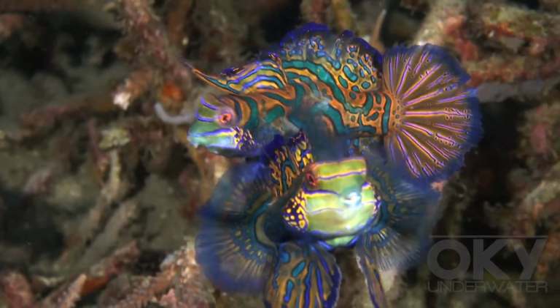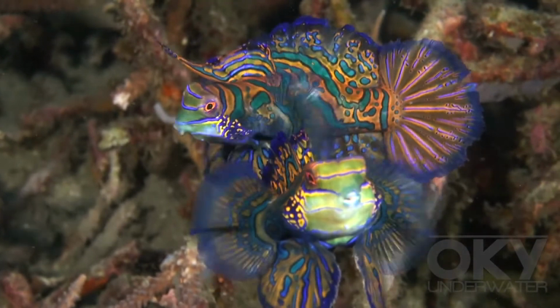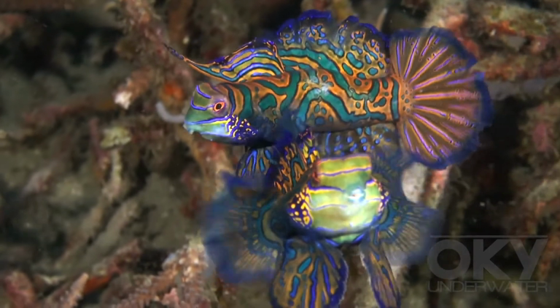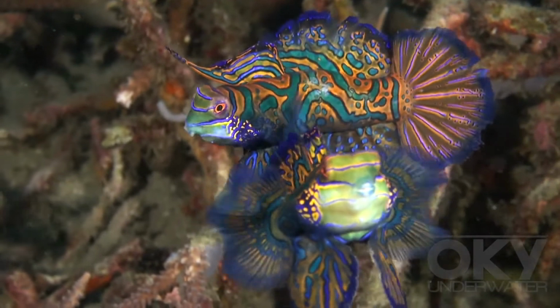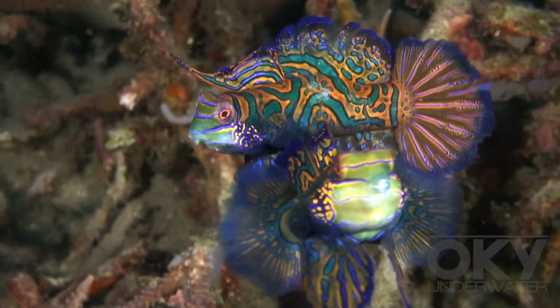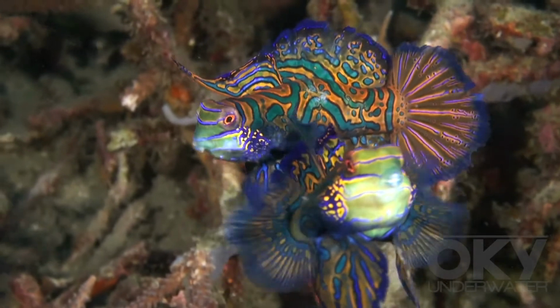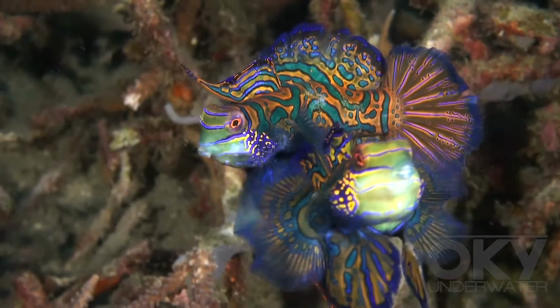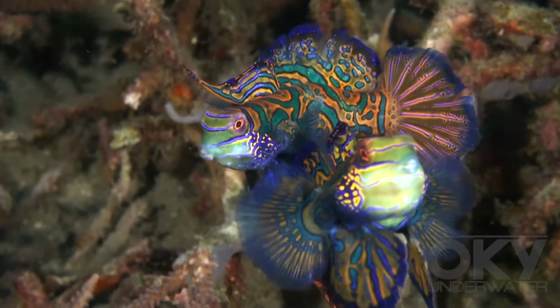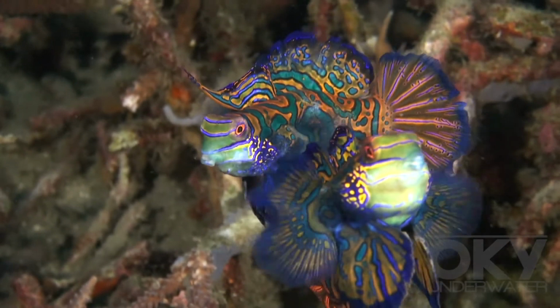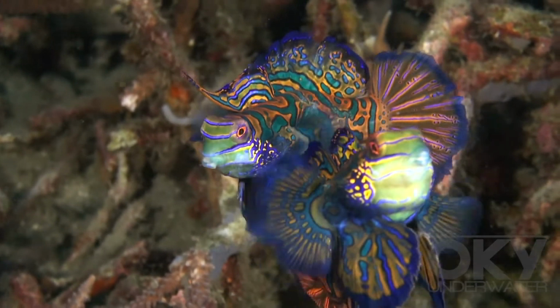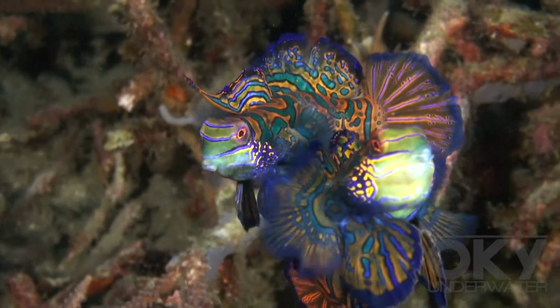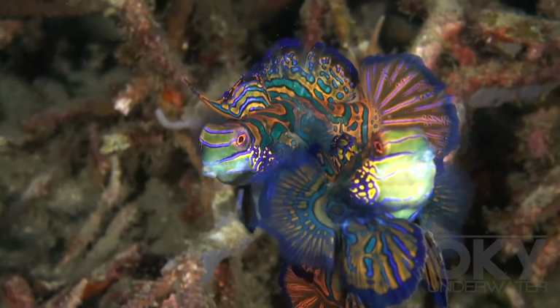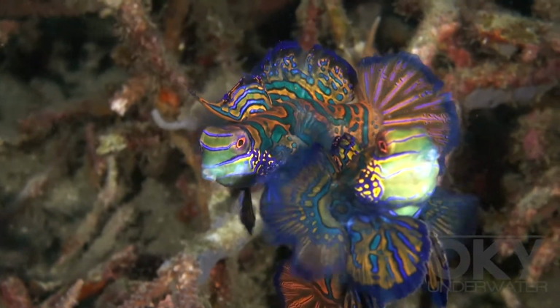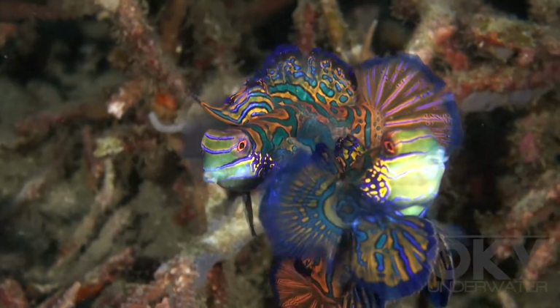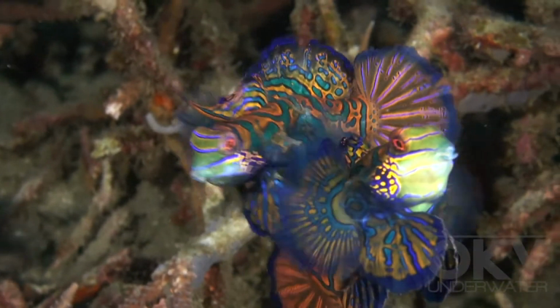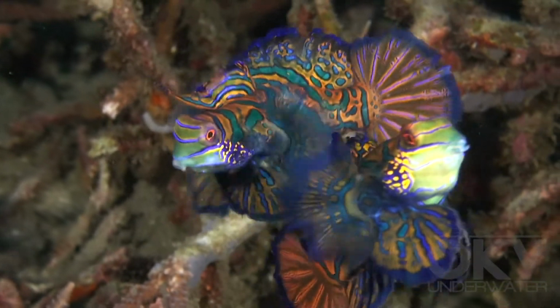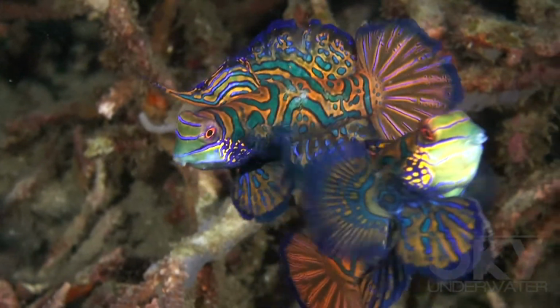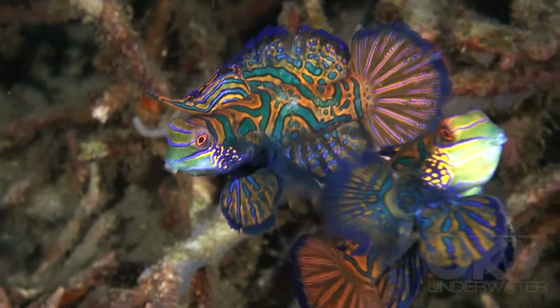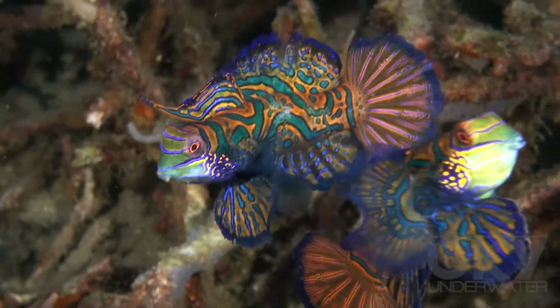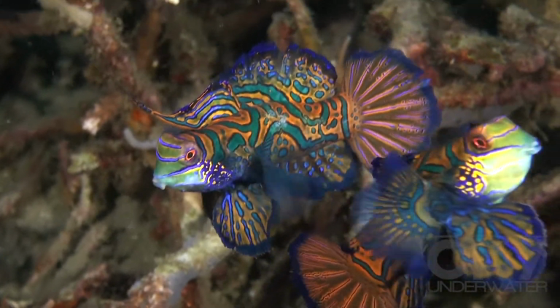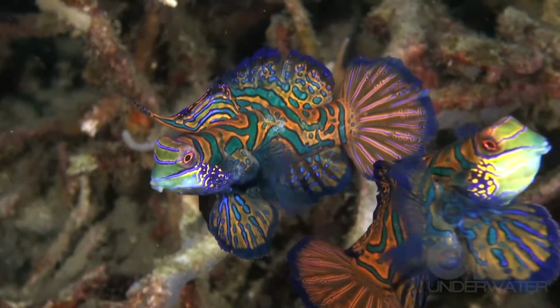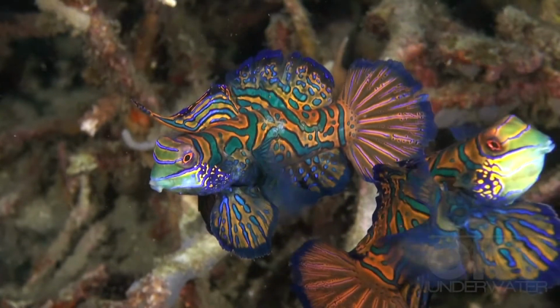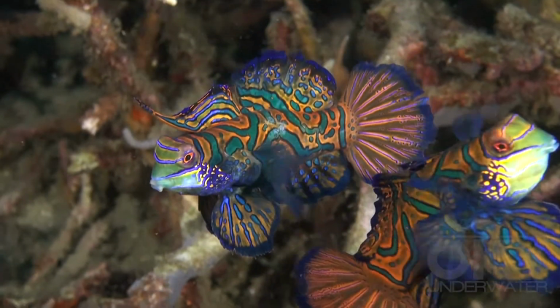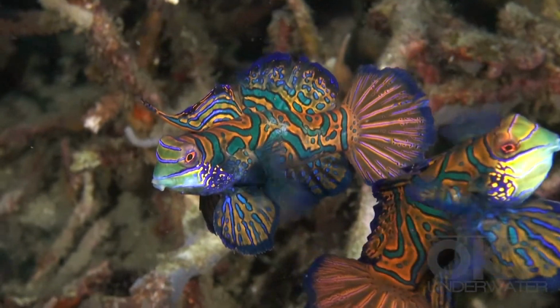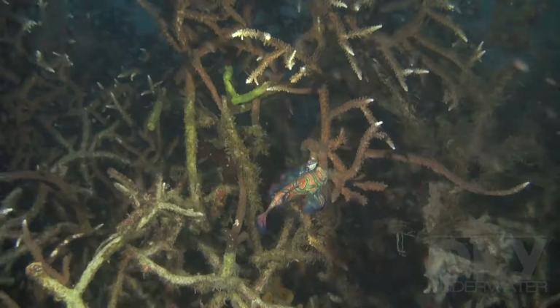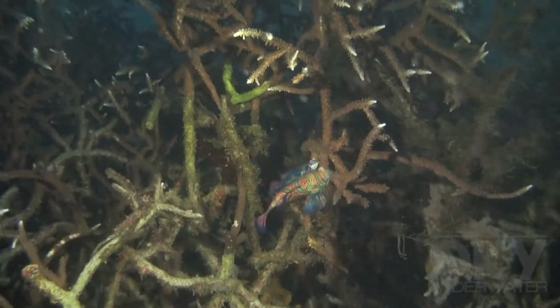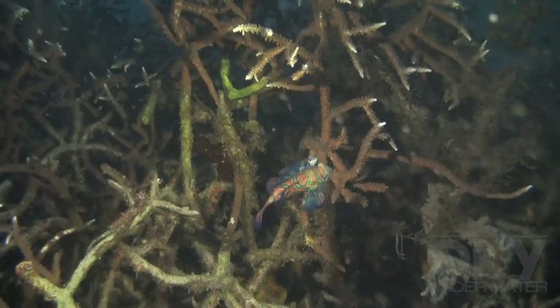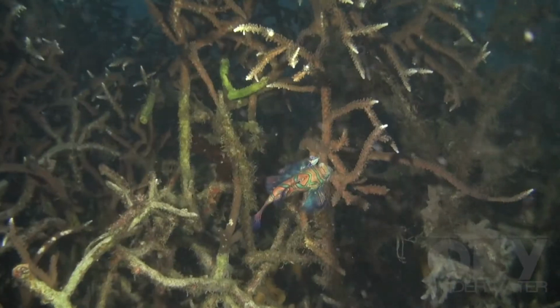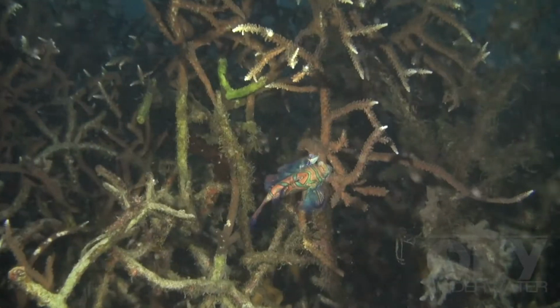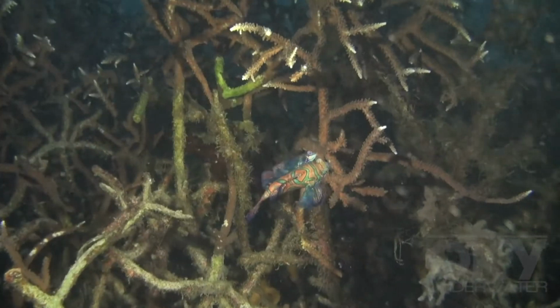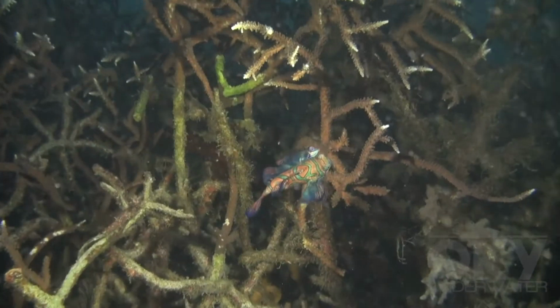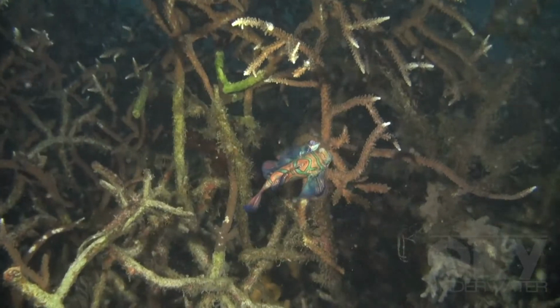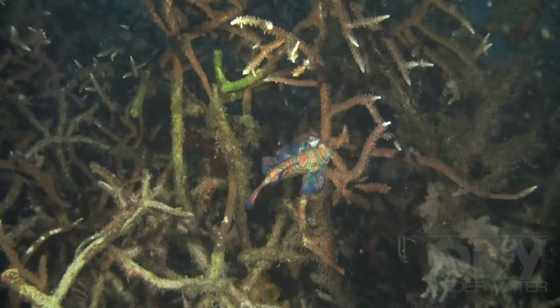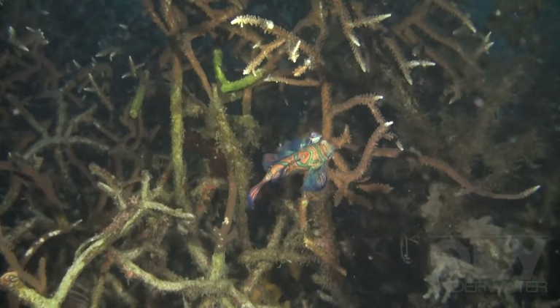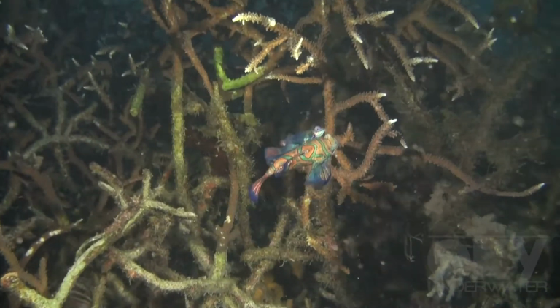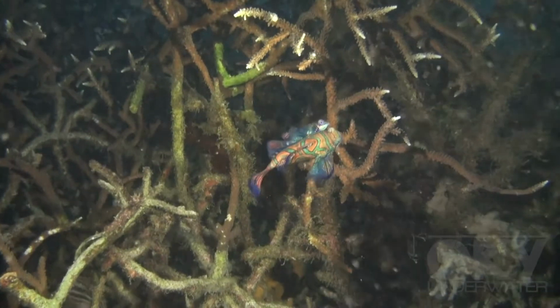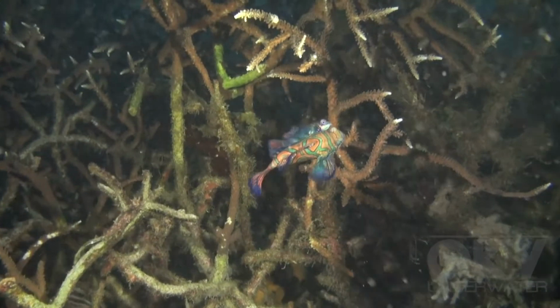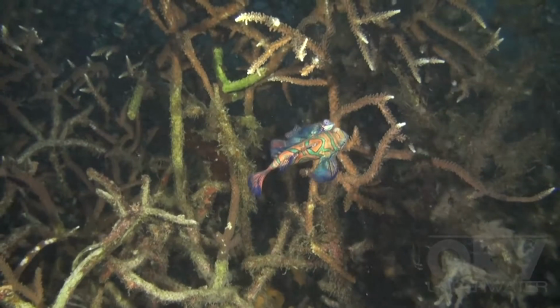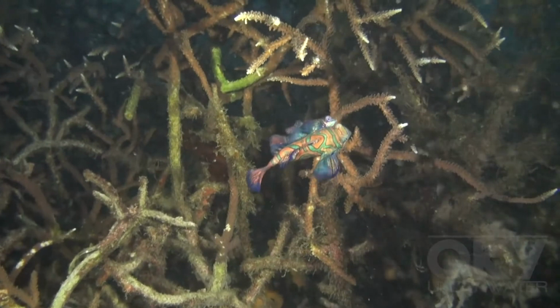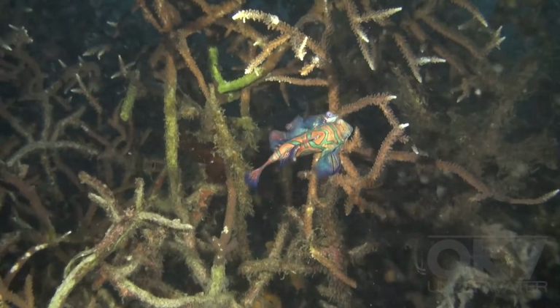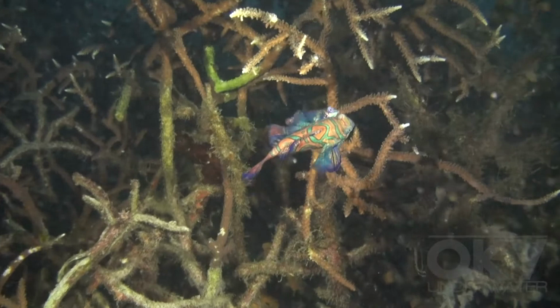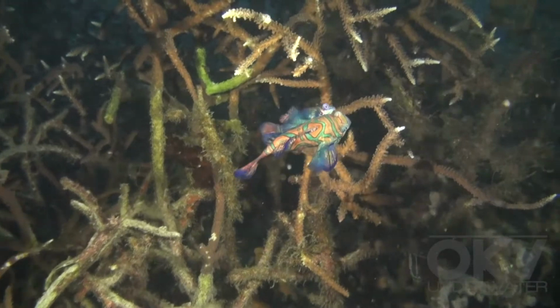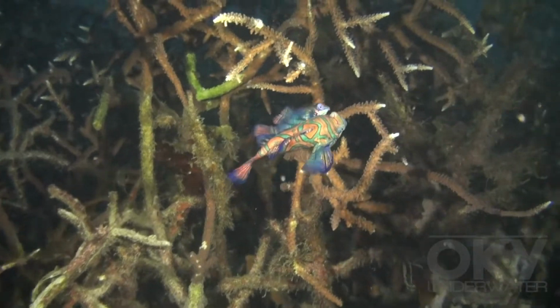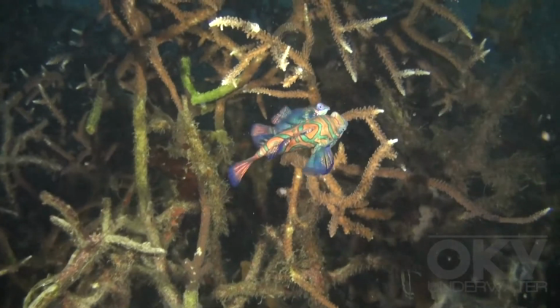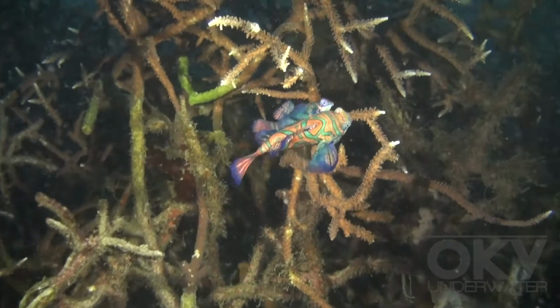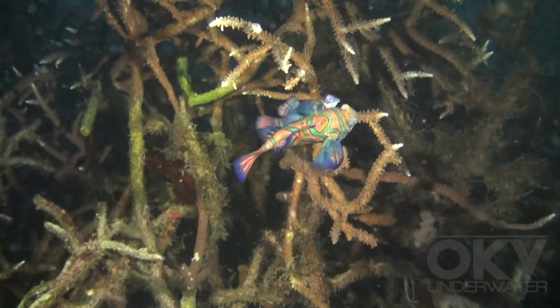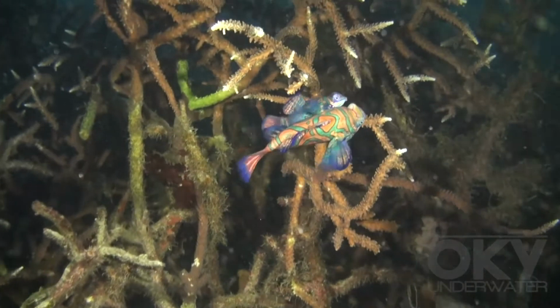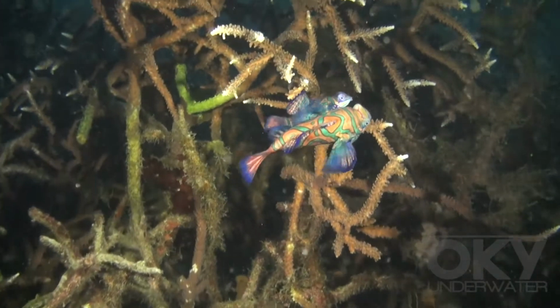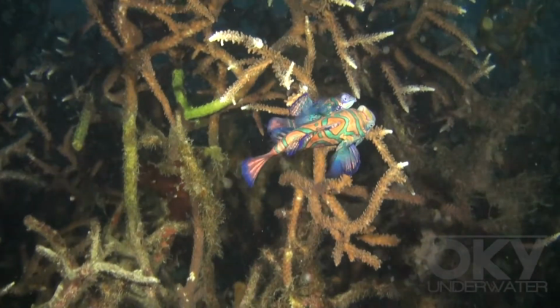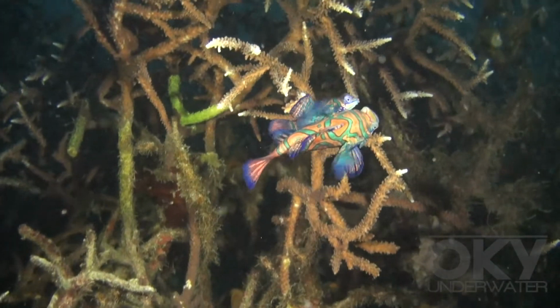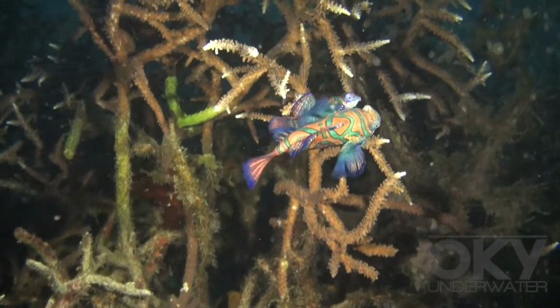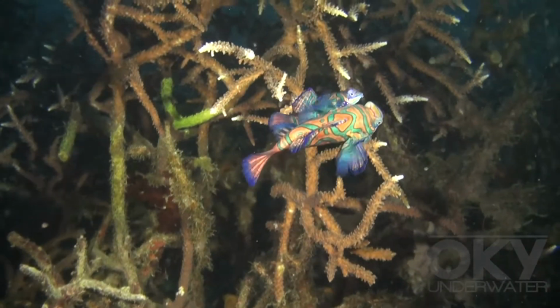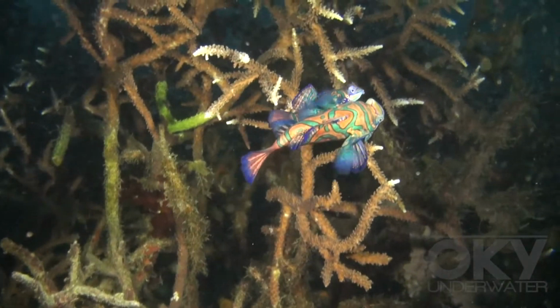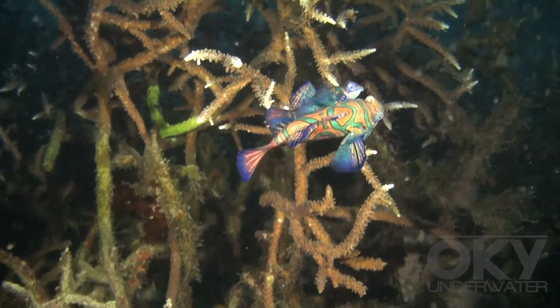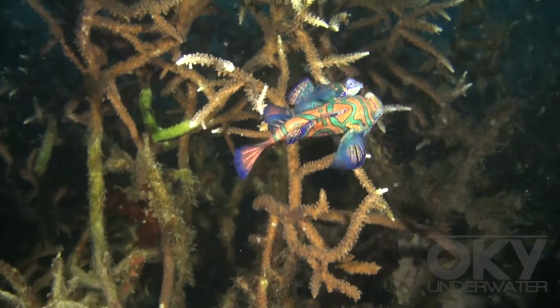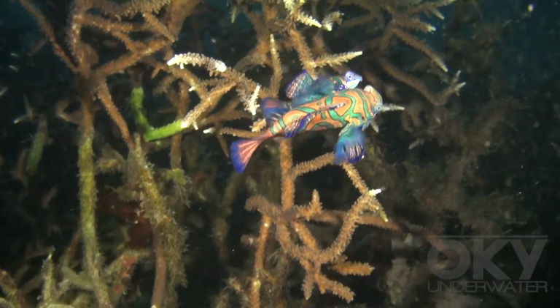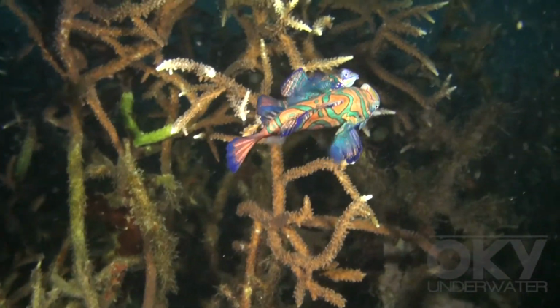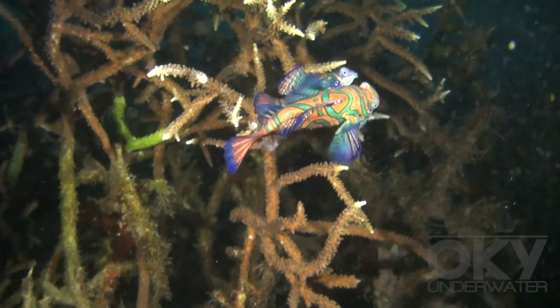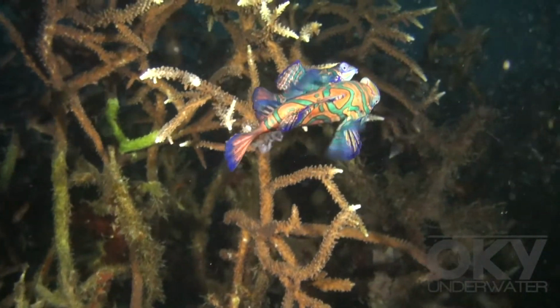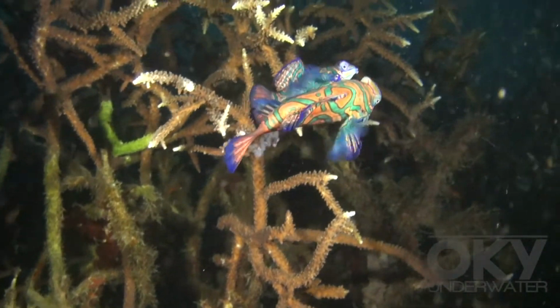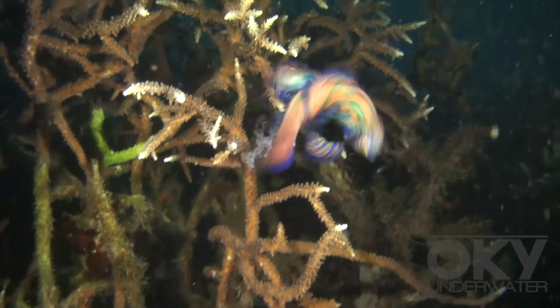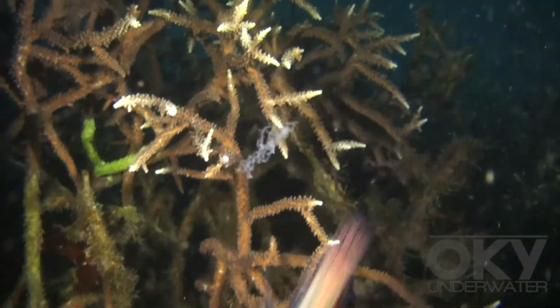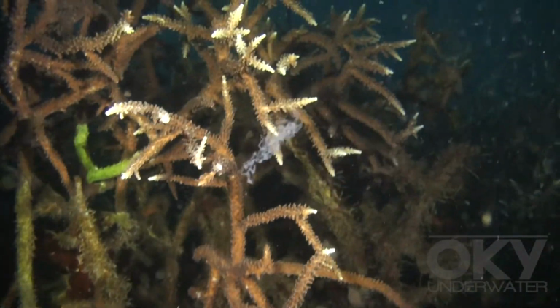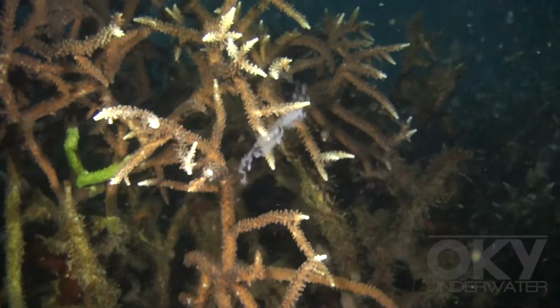When mating, the male and female attach at their pelvic fins and swim upwards before spawning.